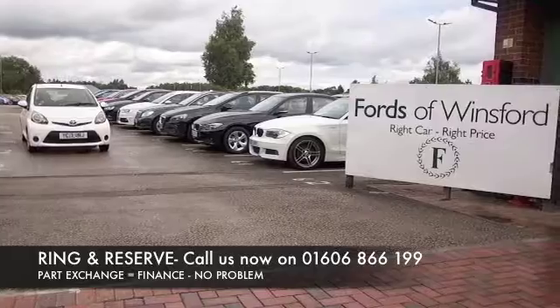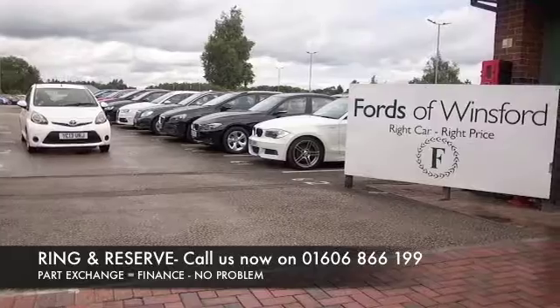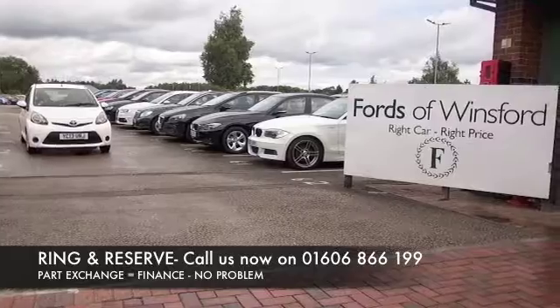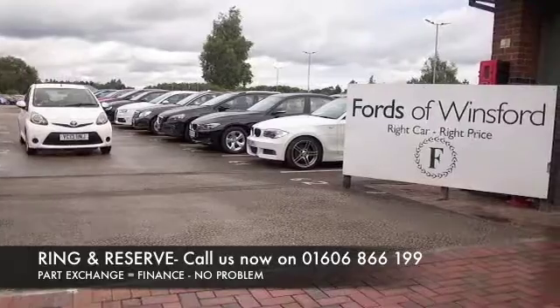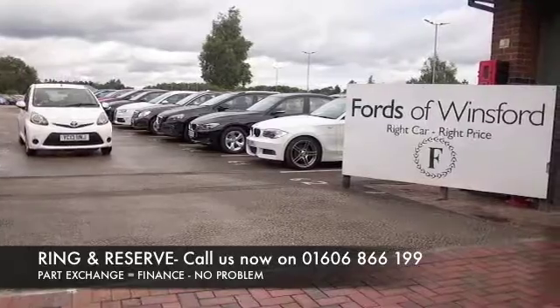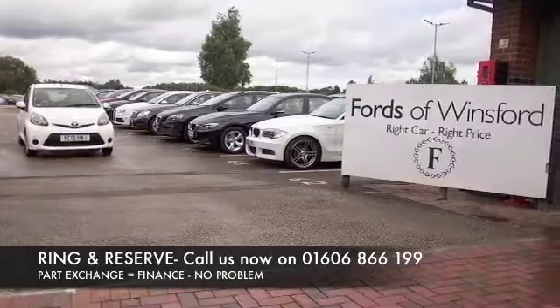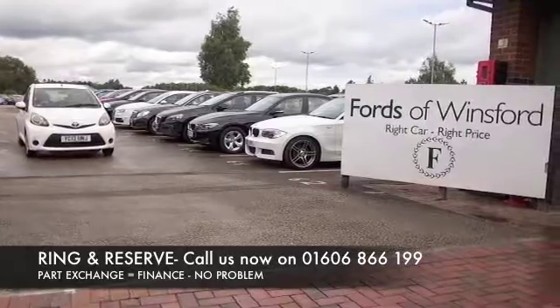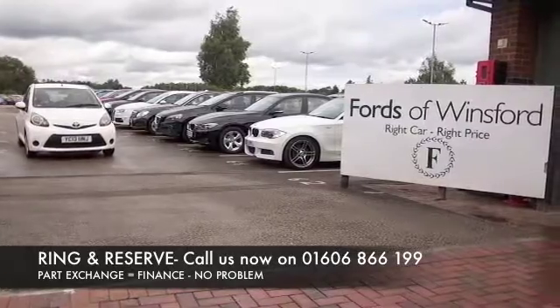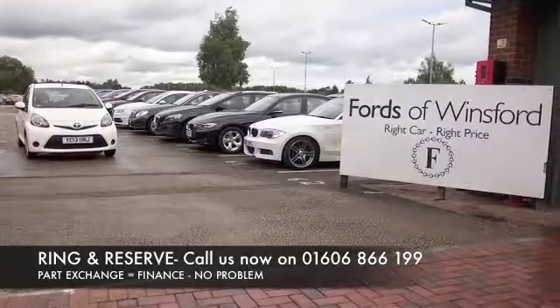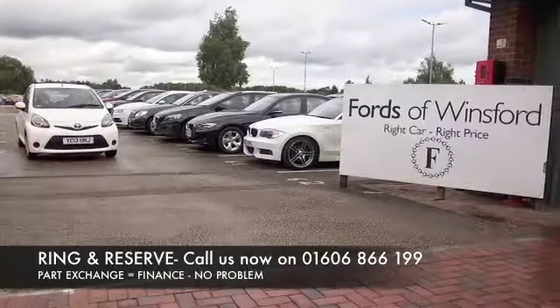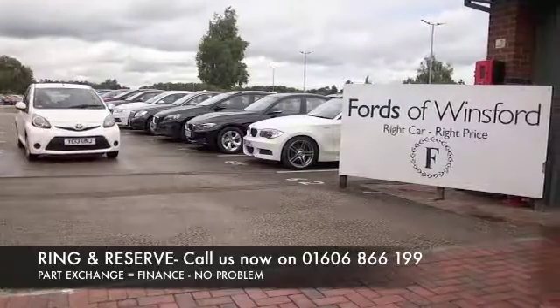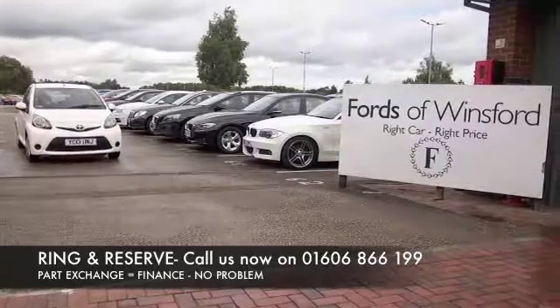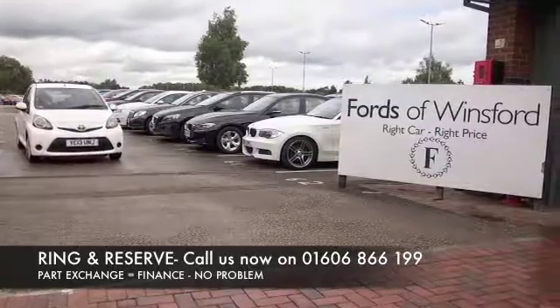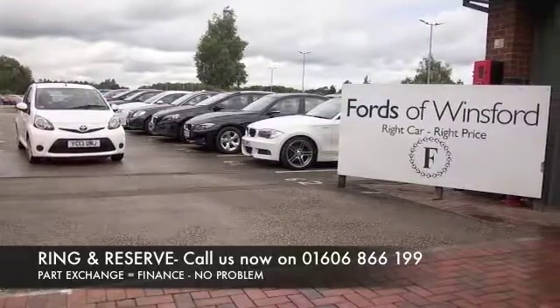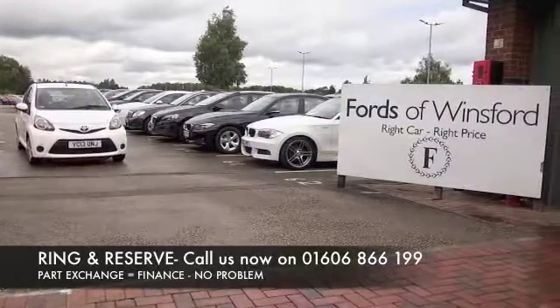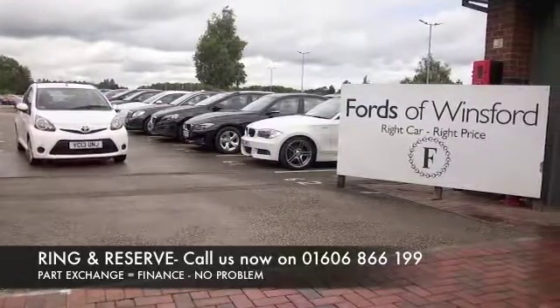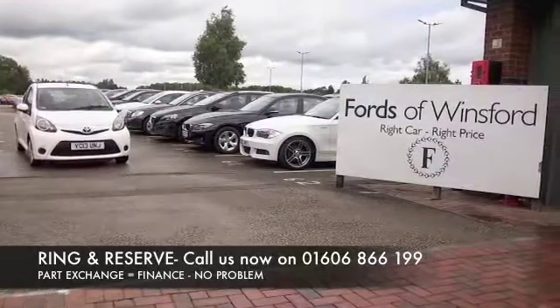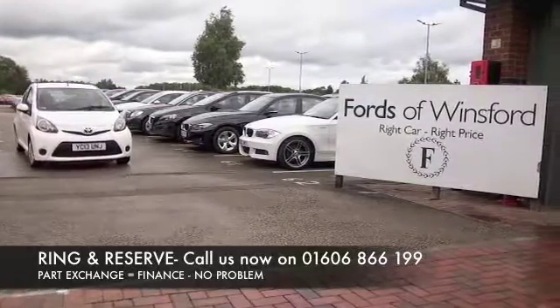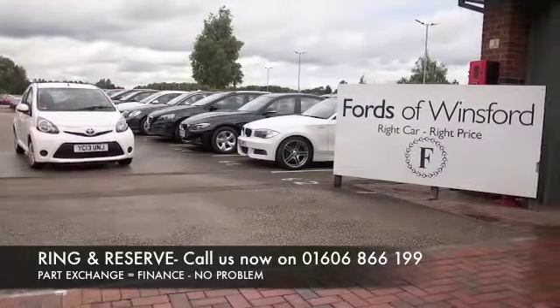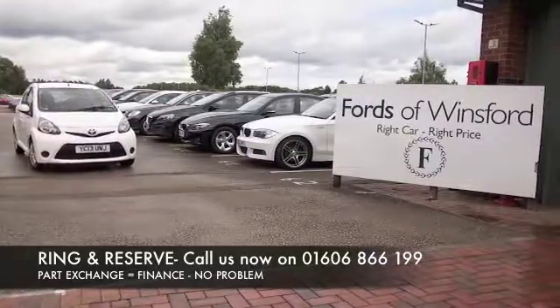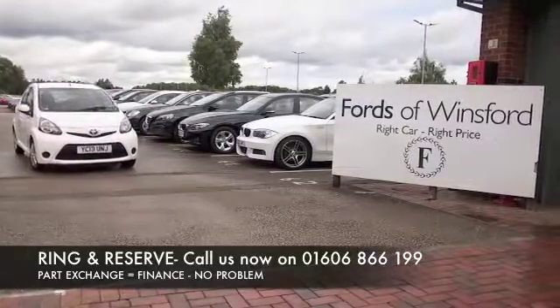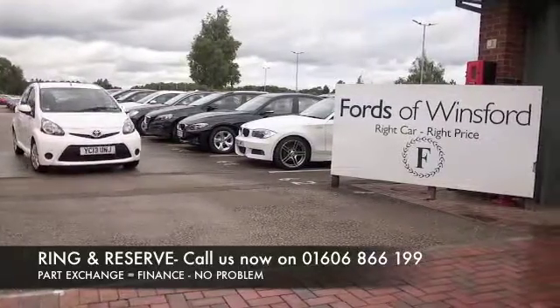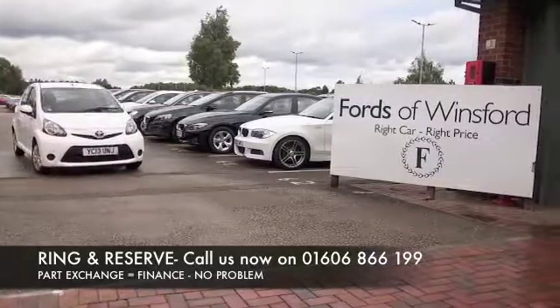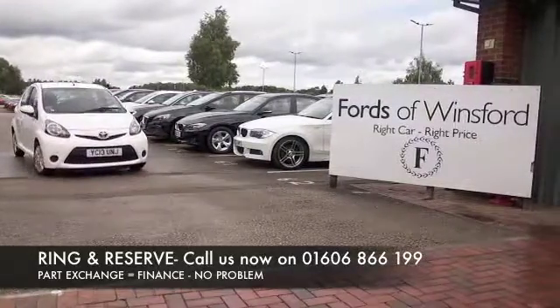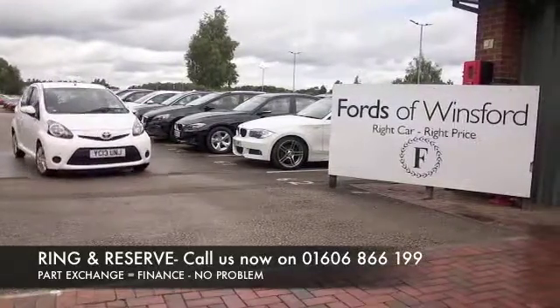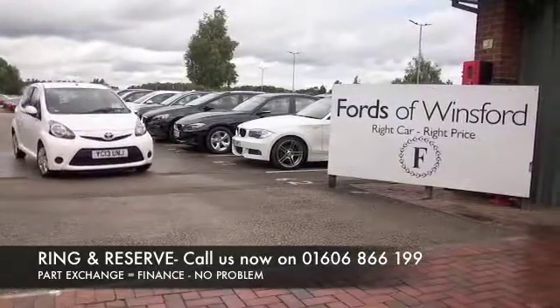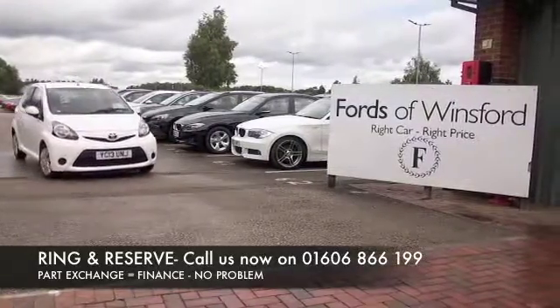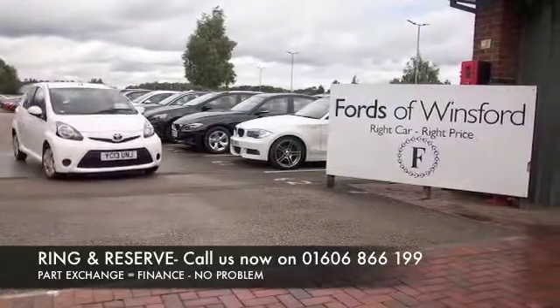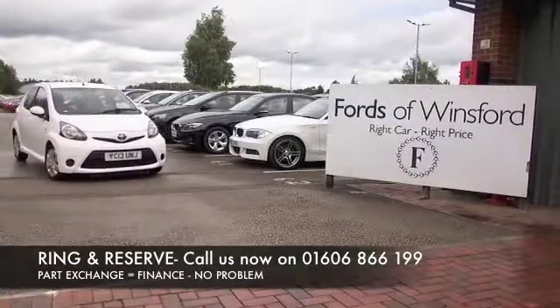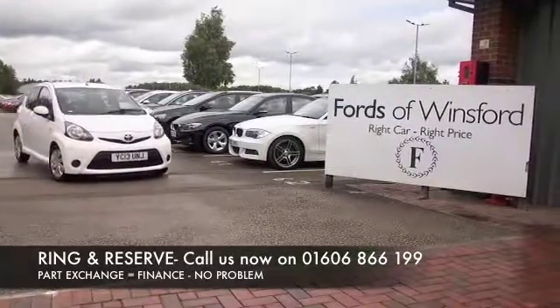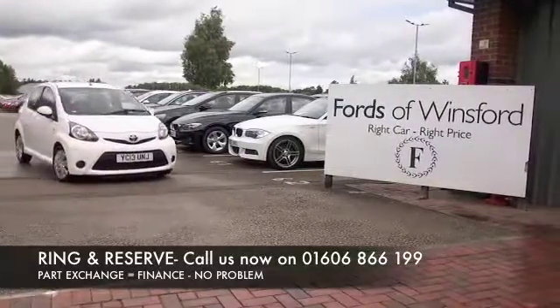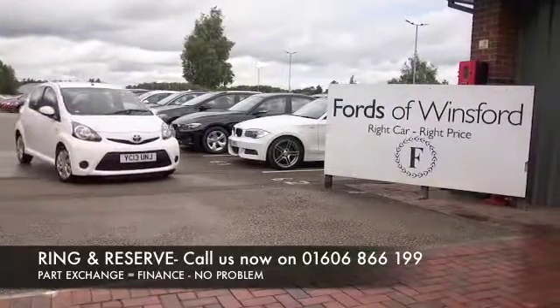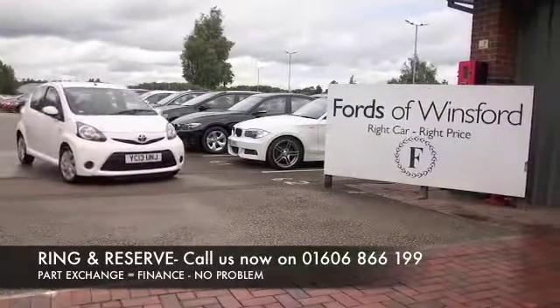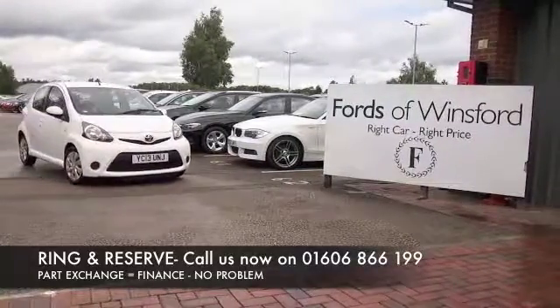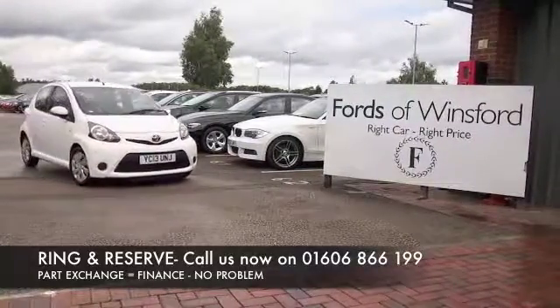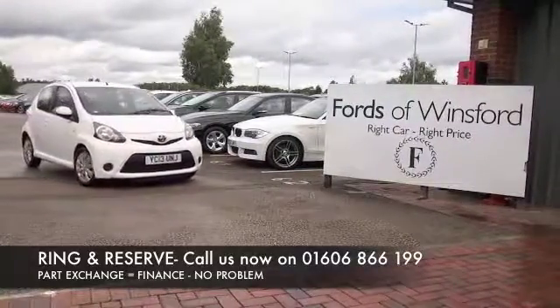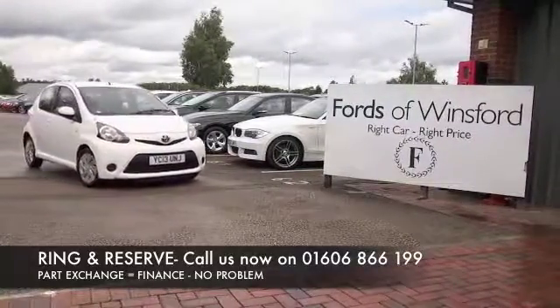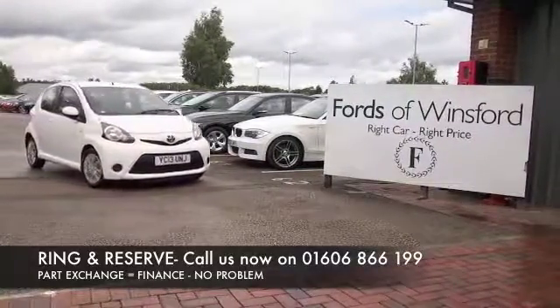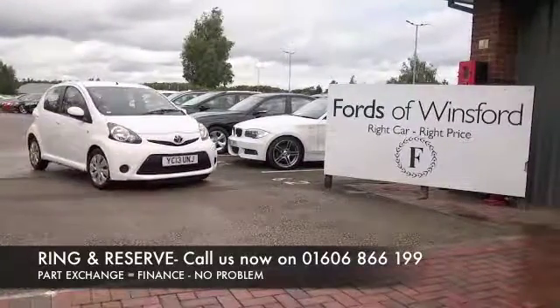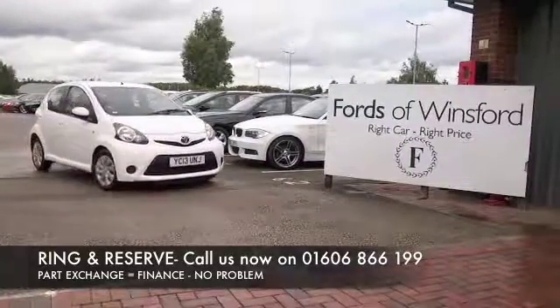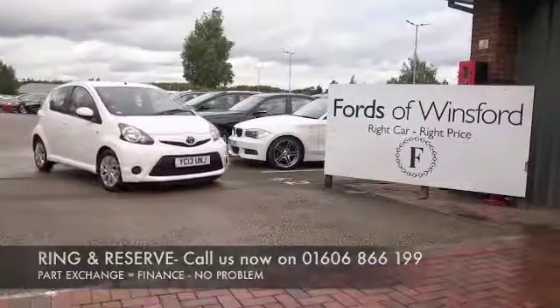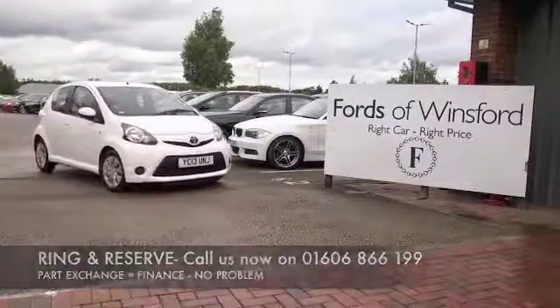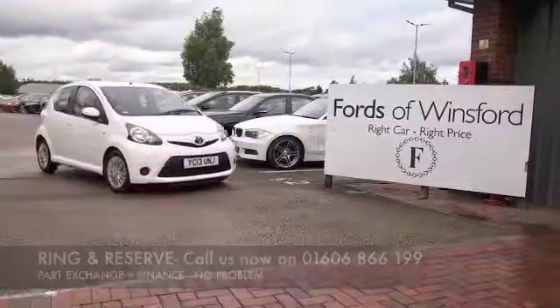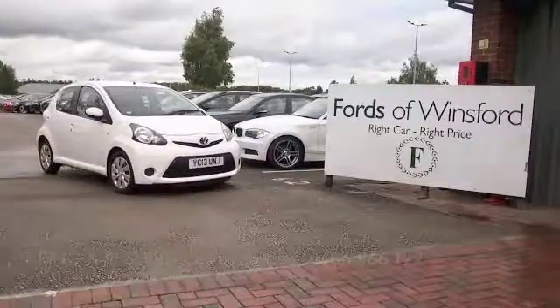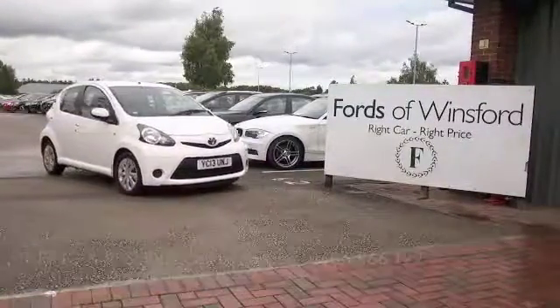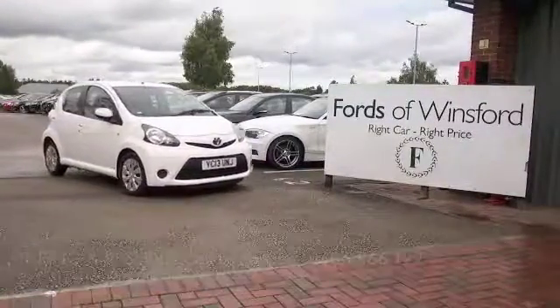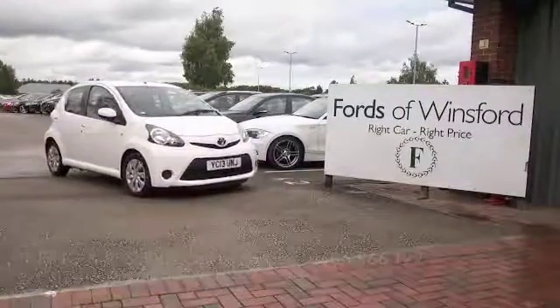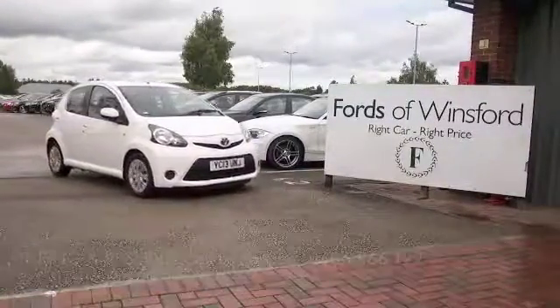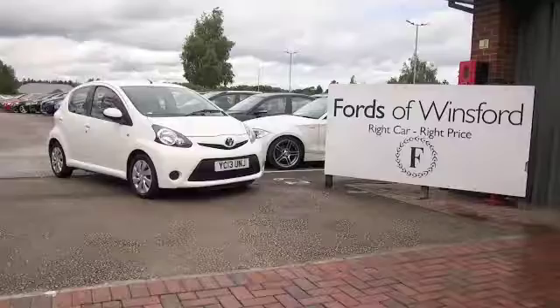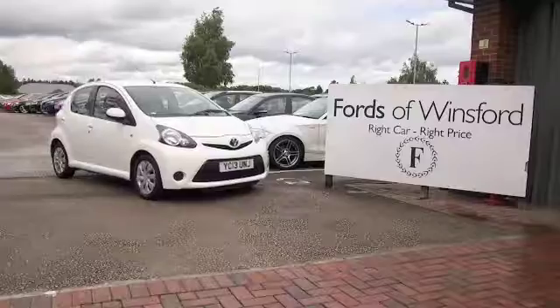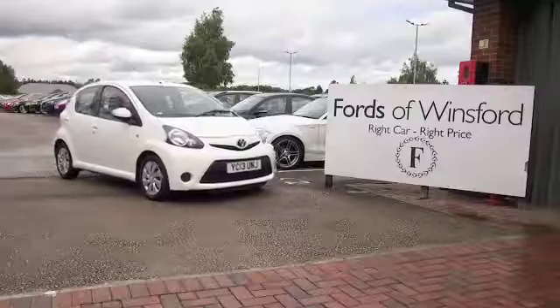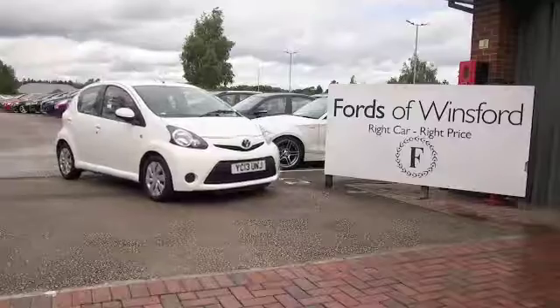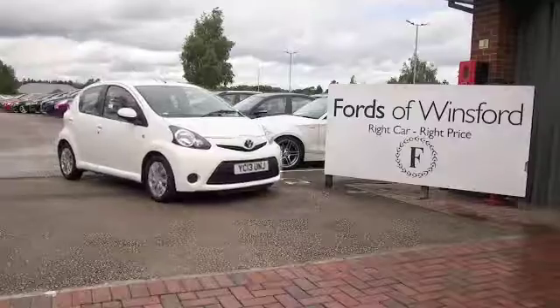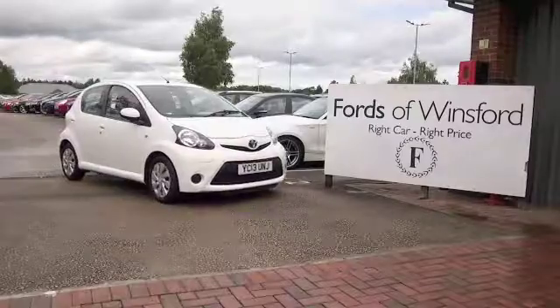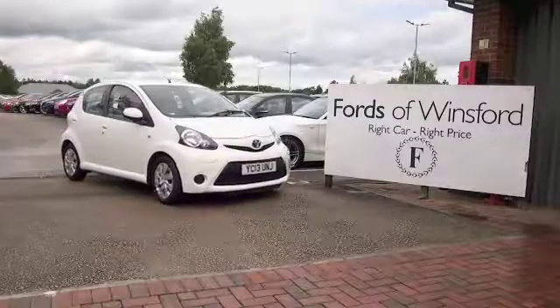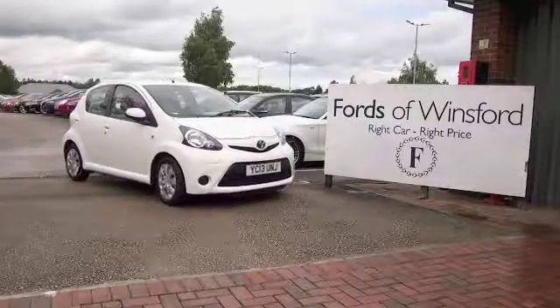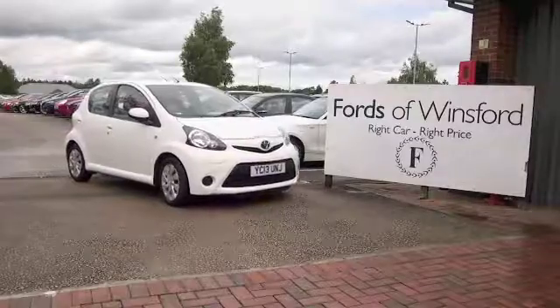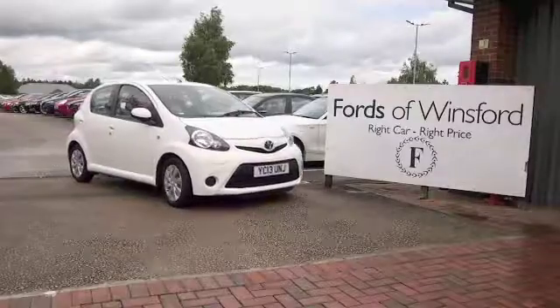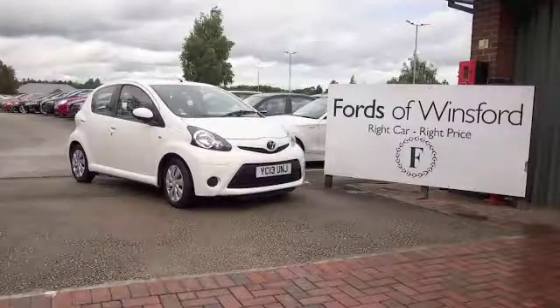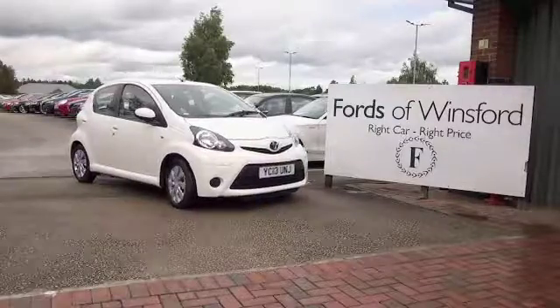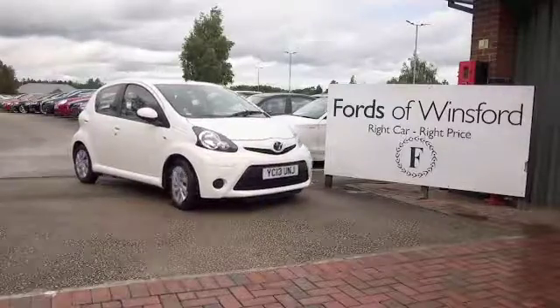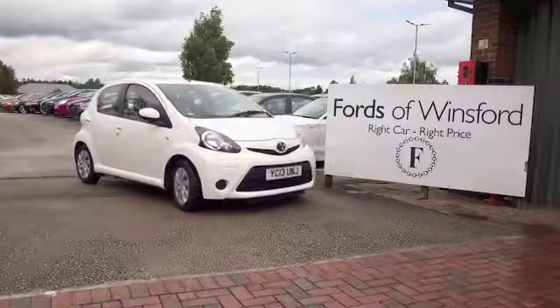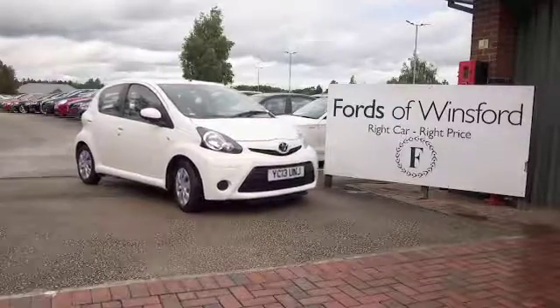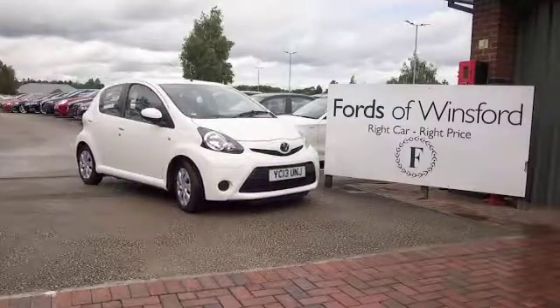Bring your licence with you, have a test drive, come and discover this great car for yourself at Fords of Winsford.